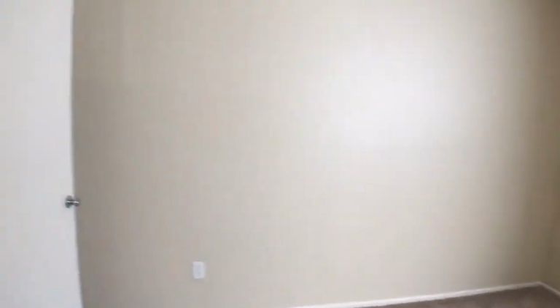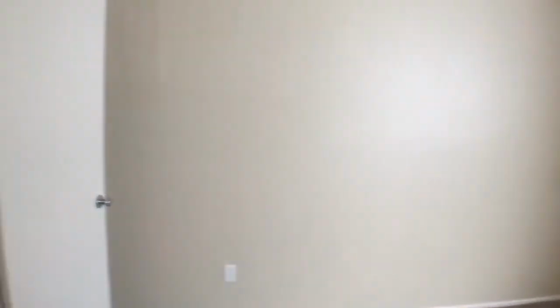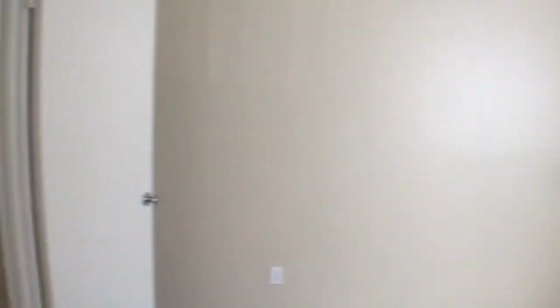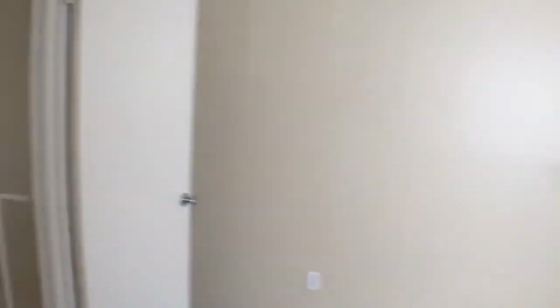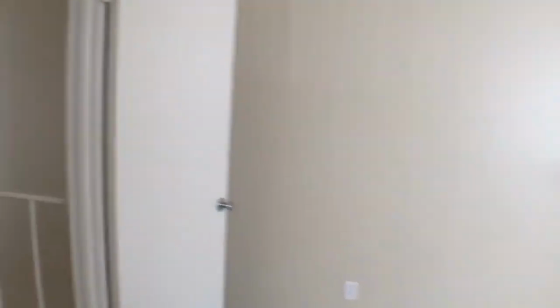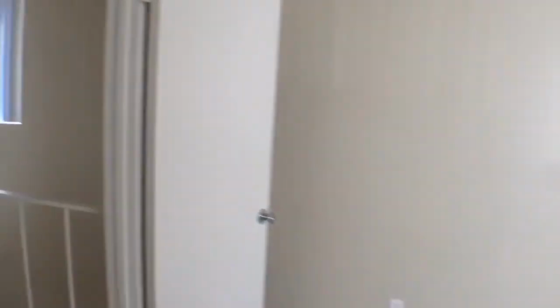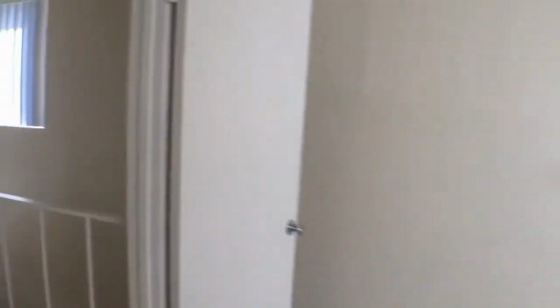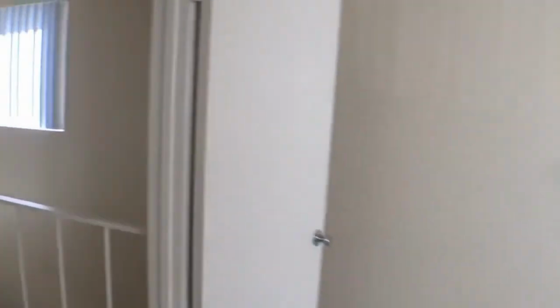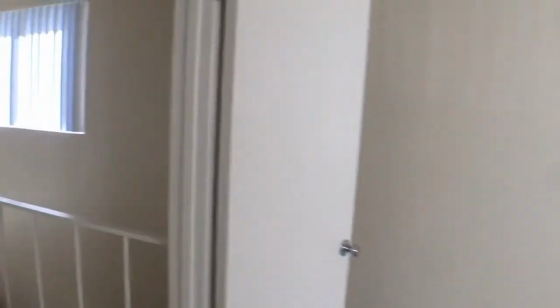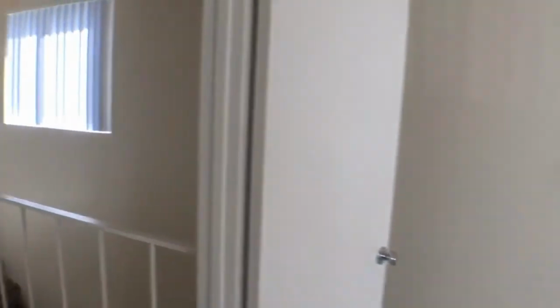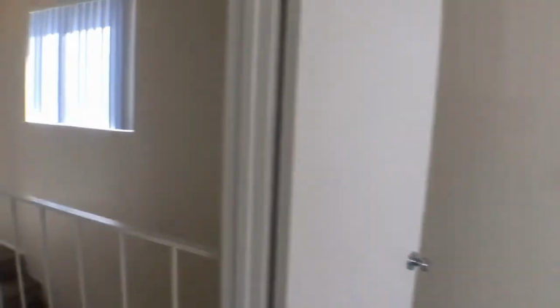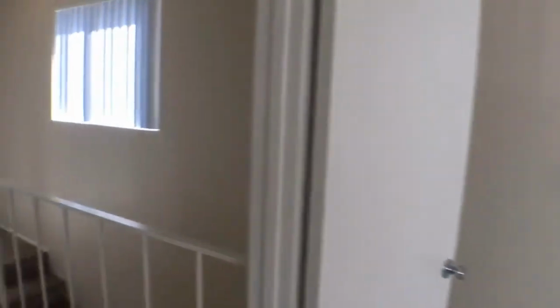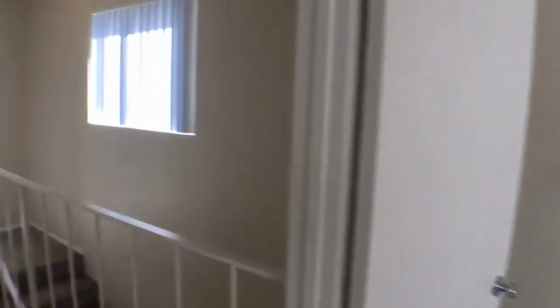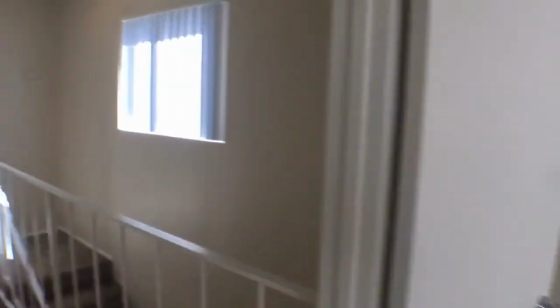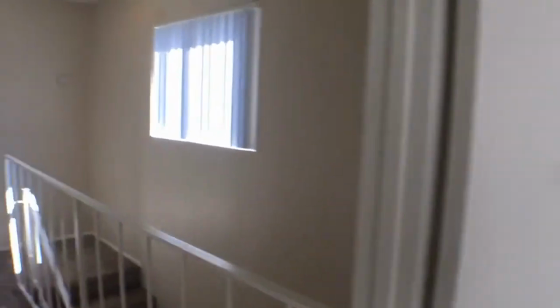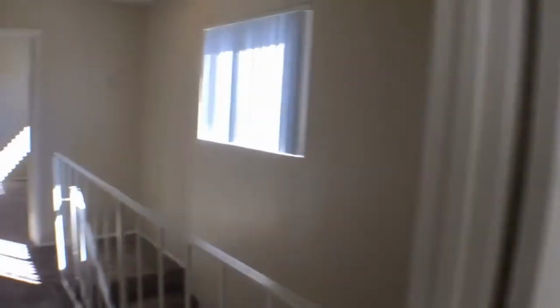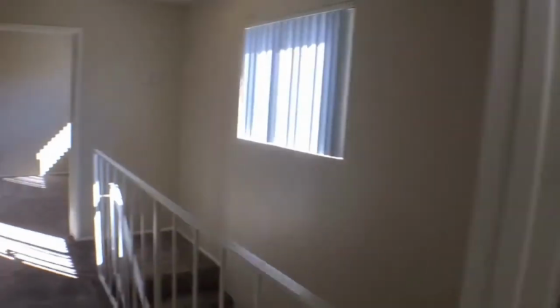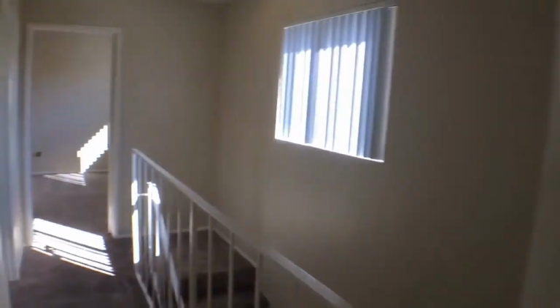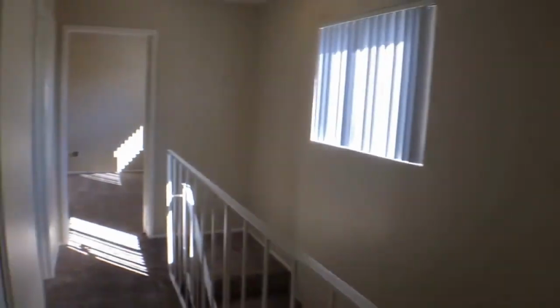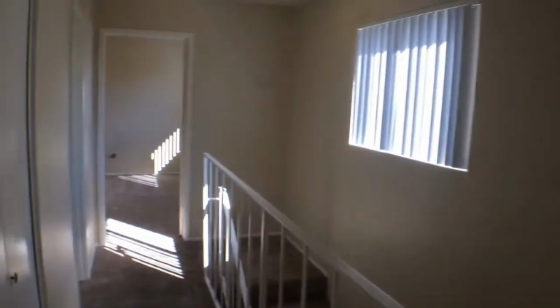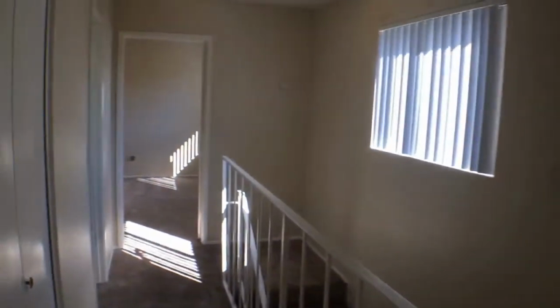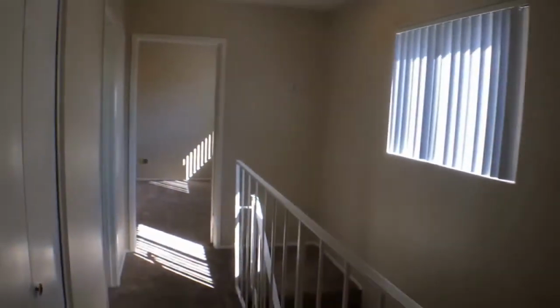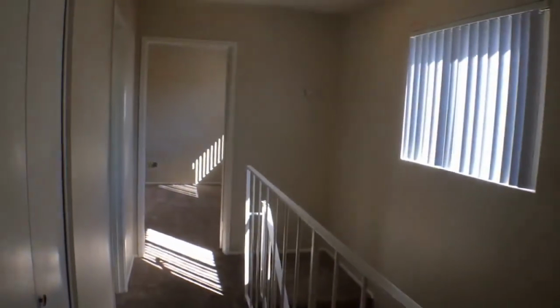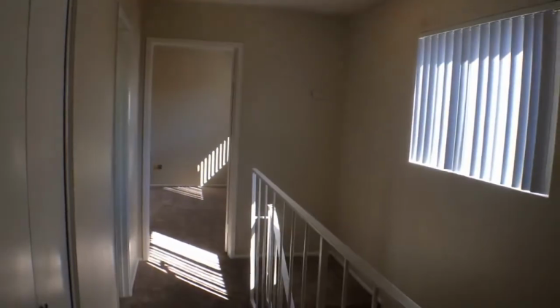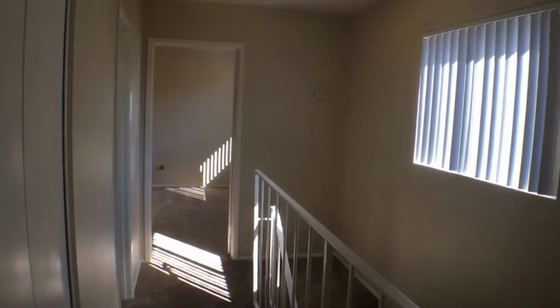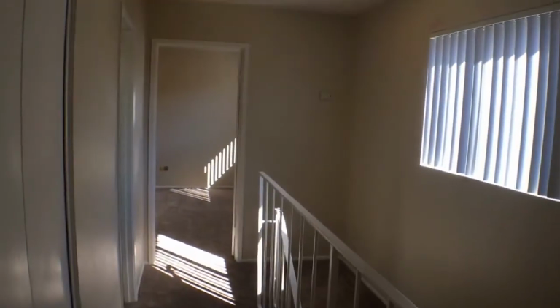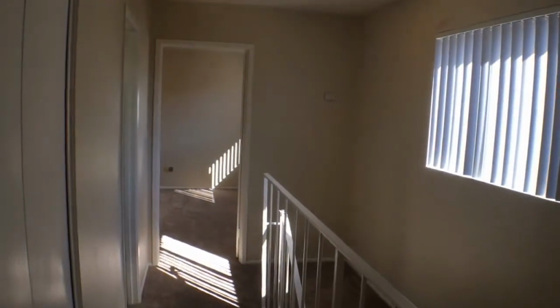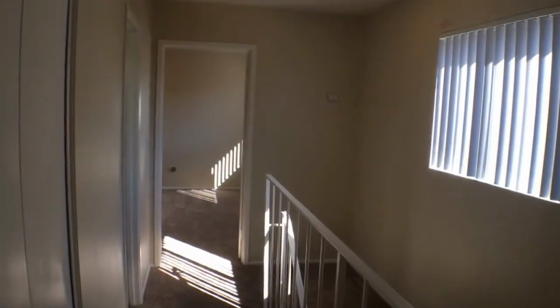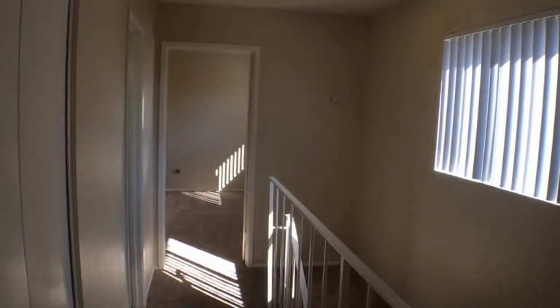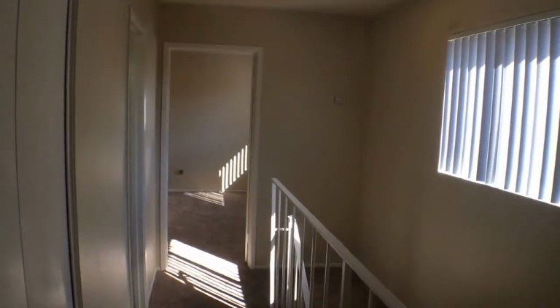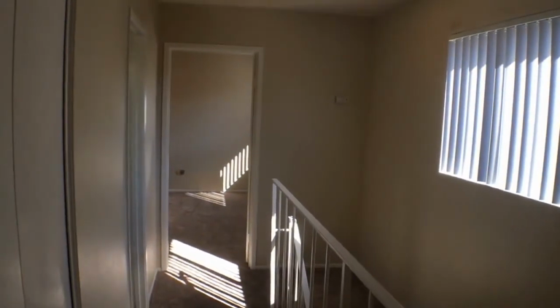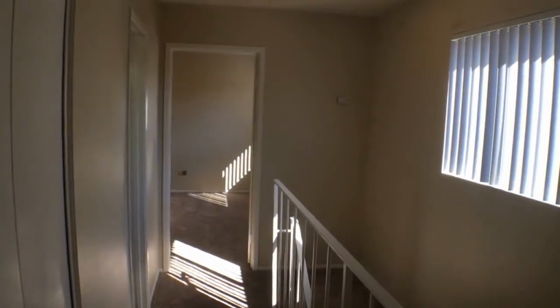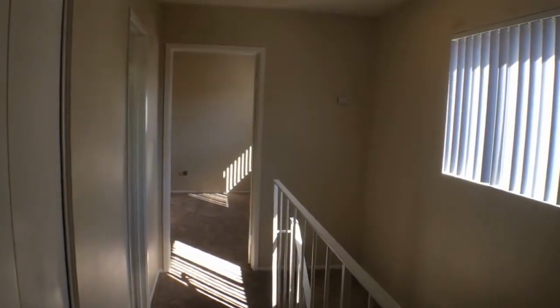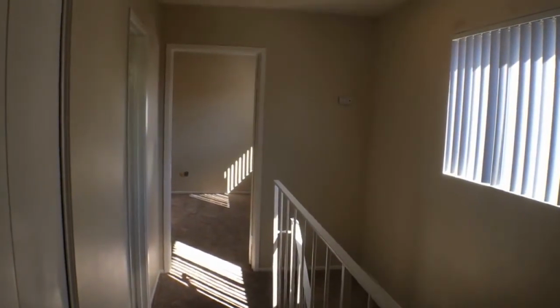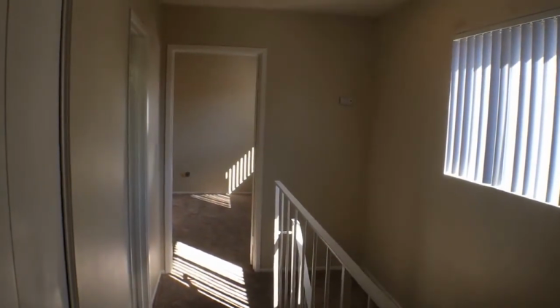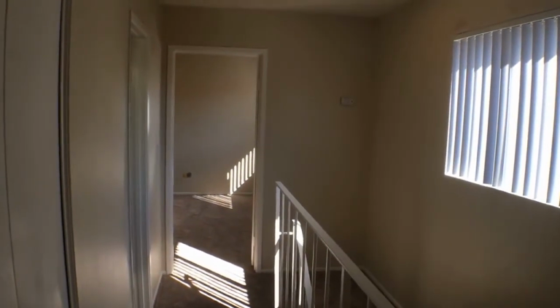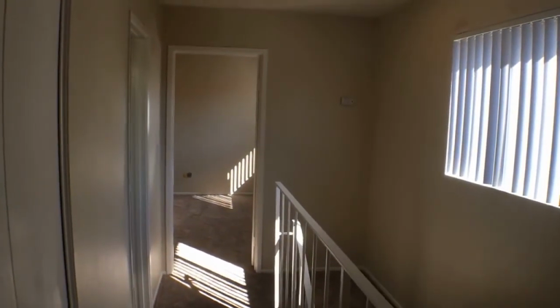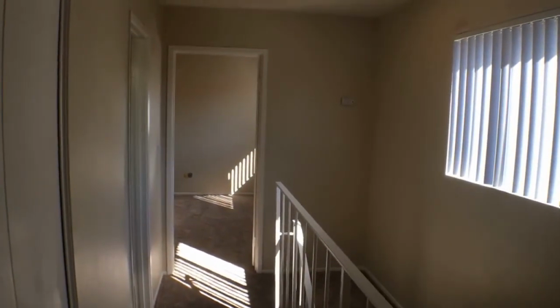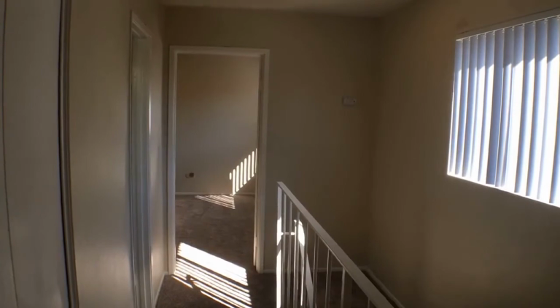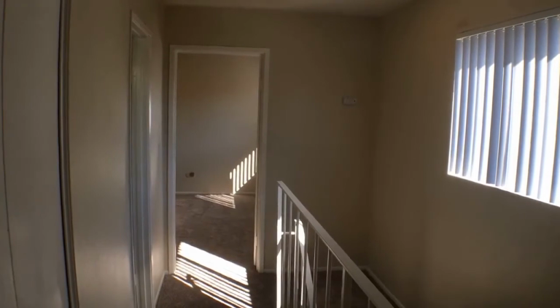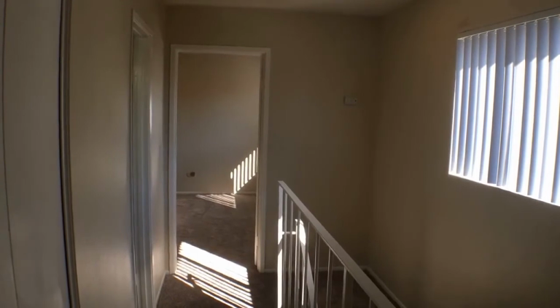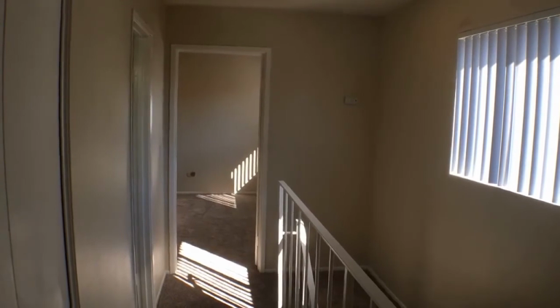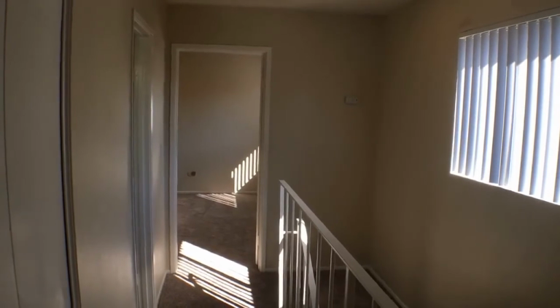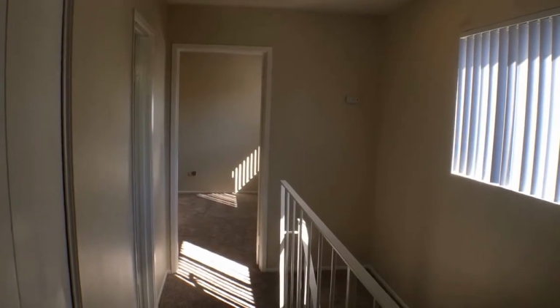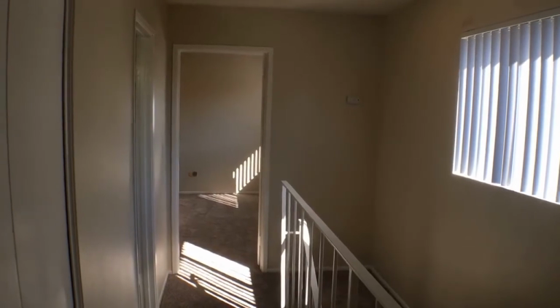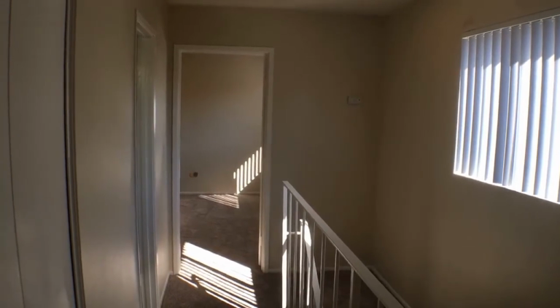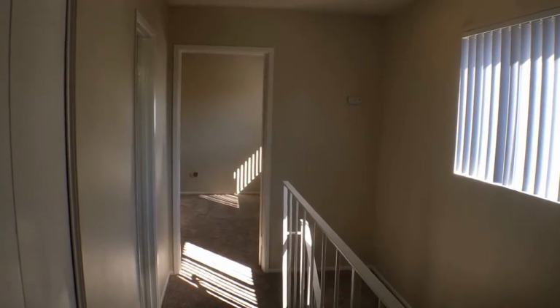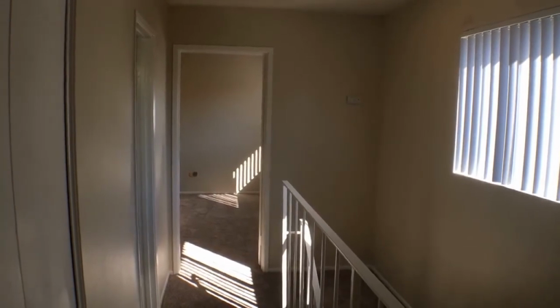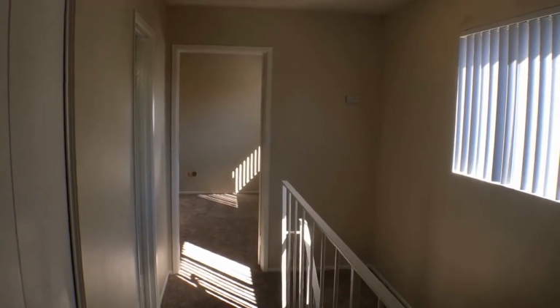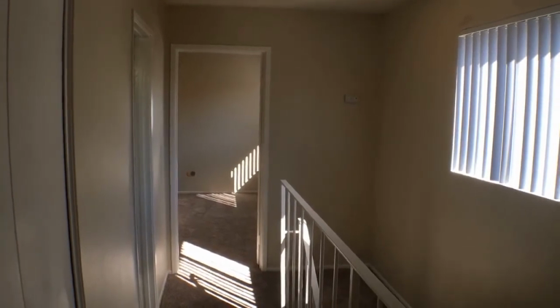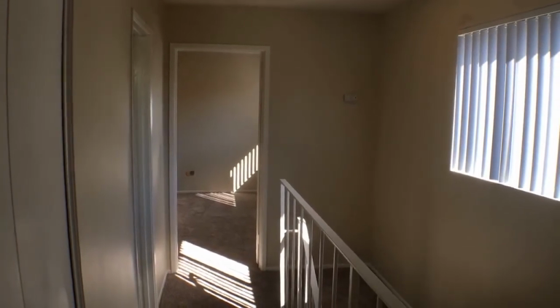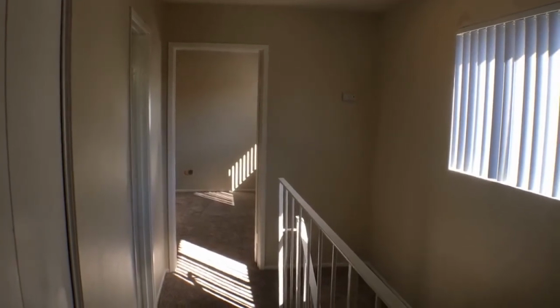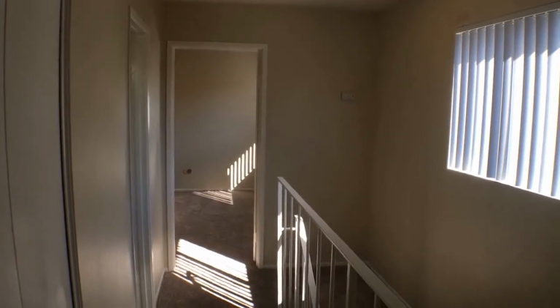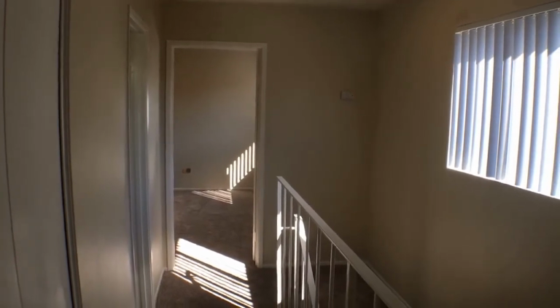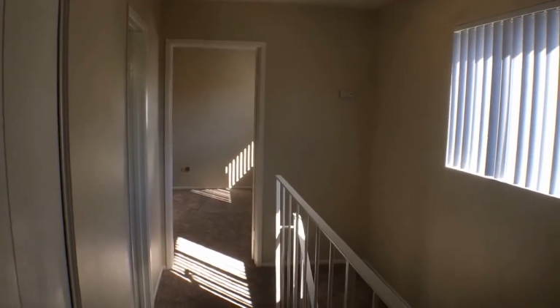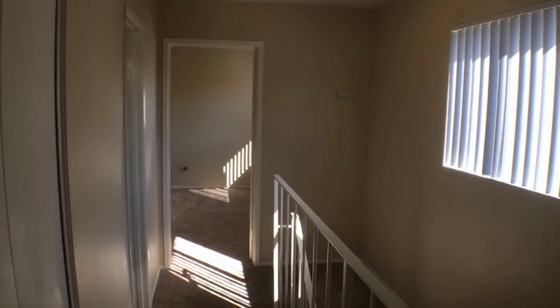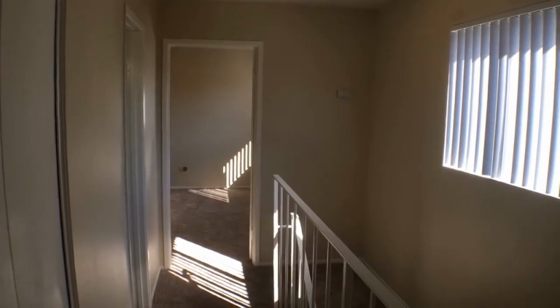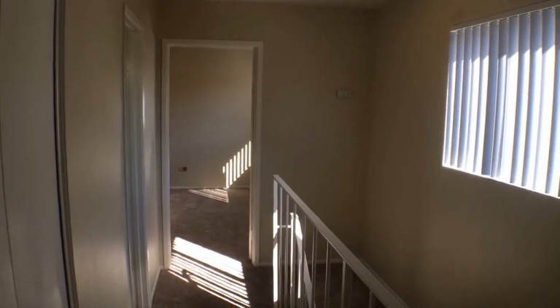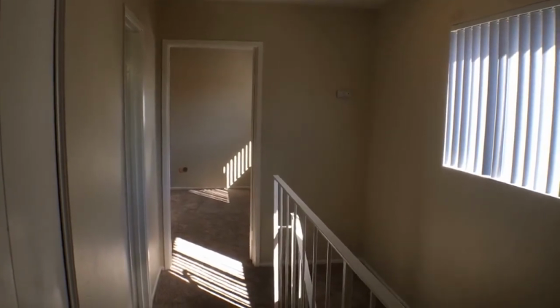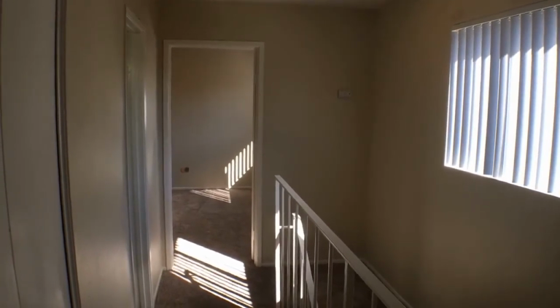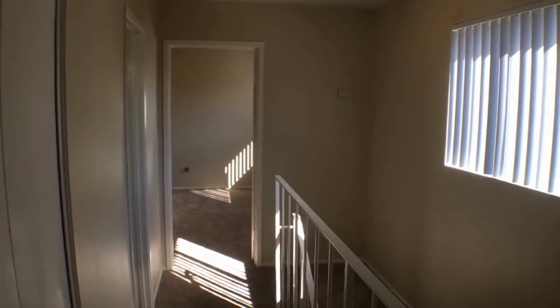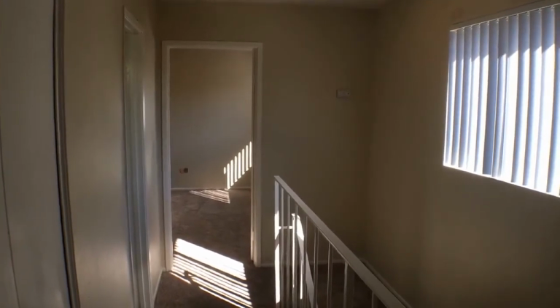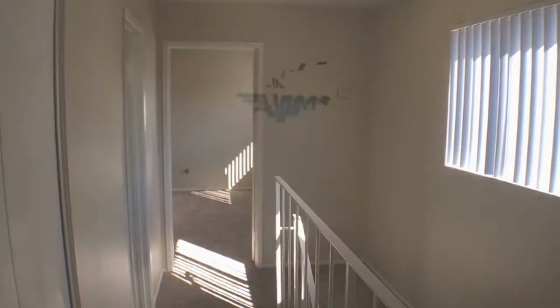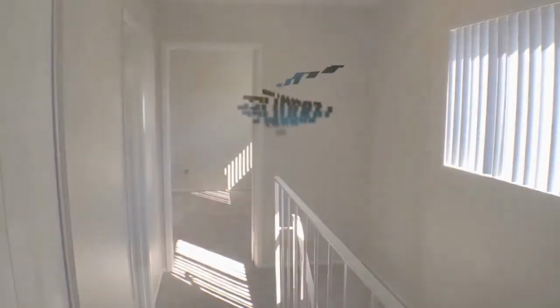This concludes the virtual tour of Camino Aguila, brought to you by Good Life Property Management. Thank you for watching.